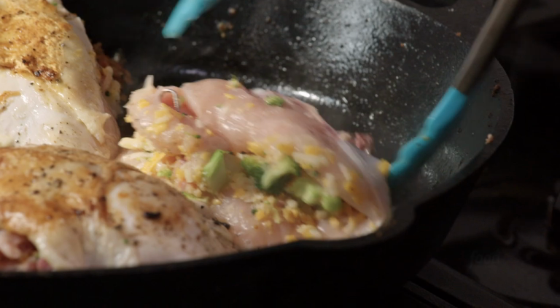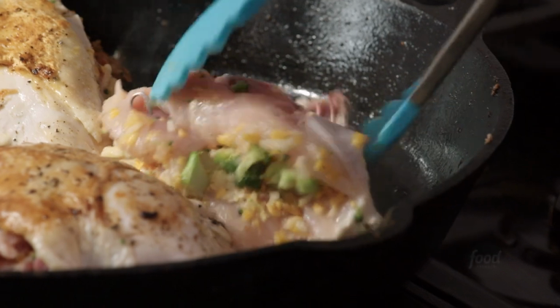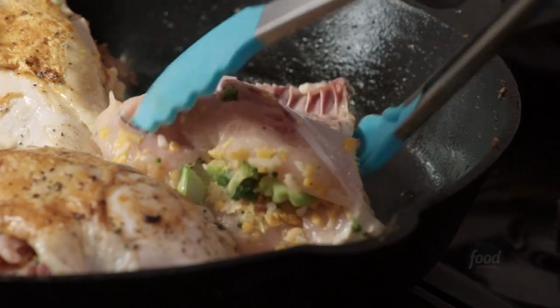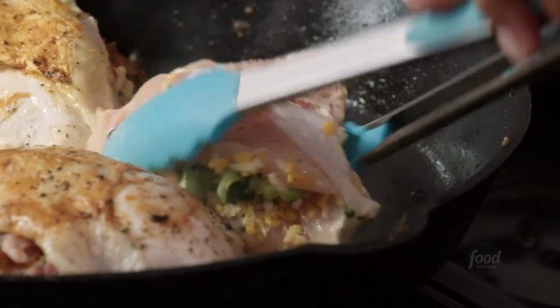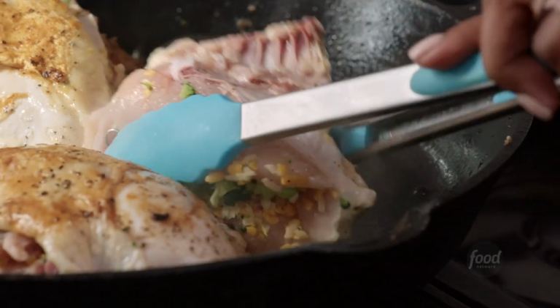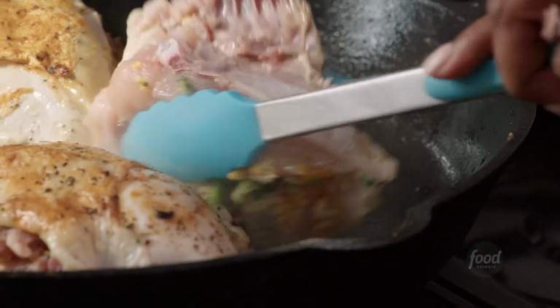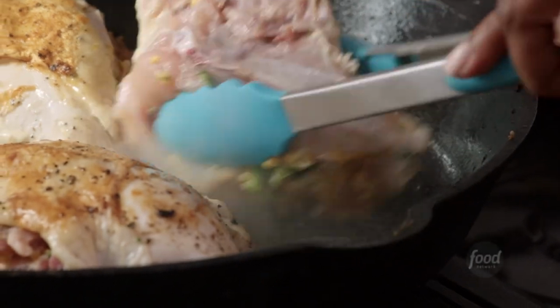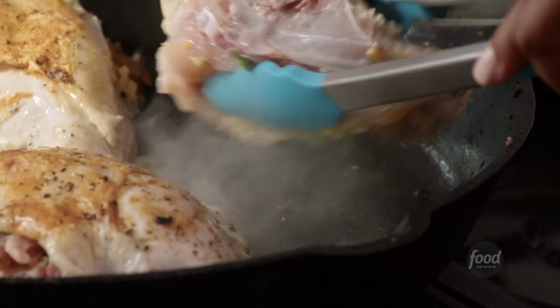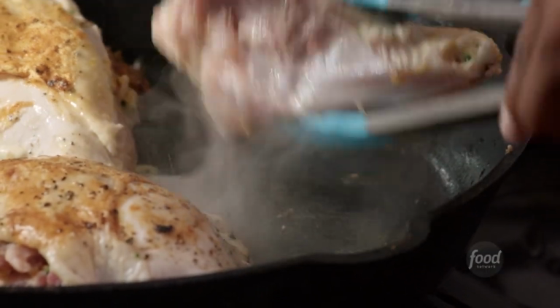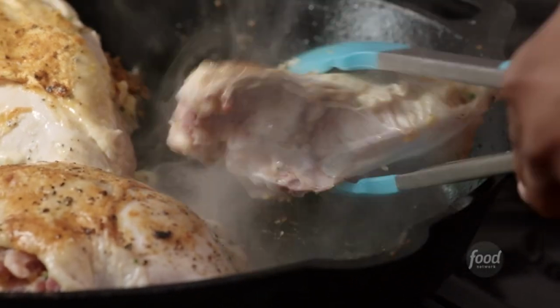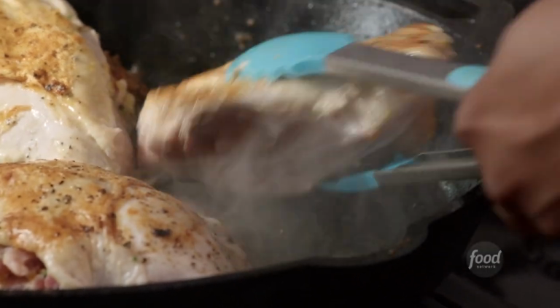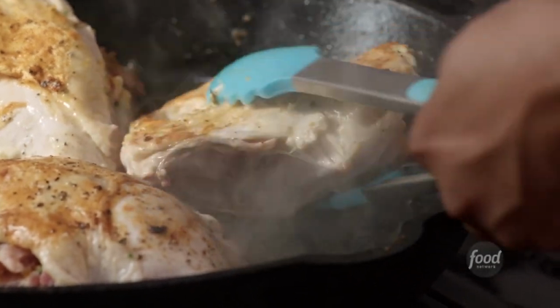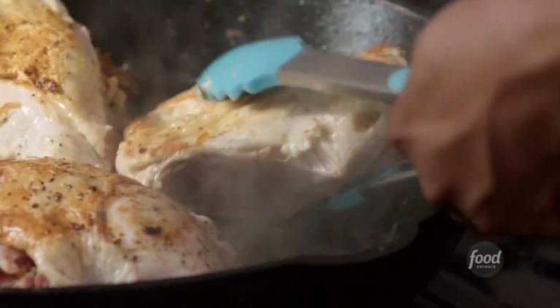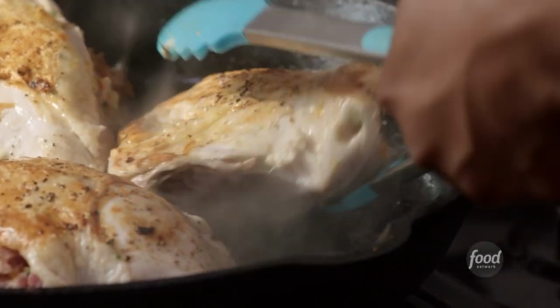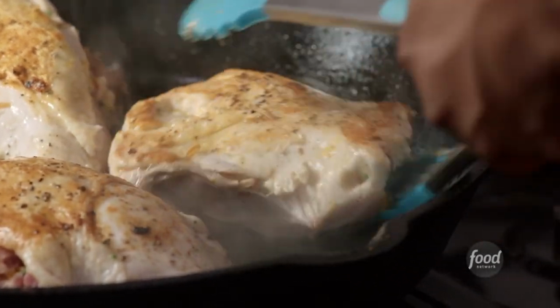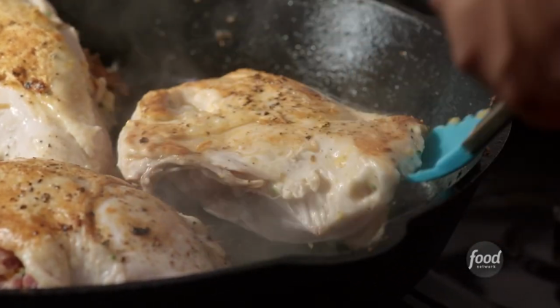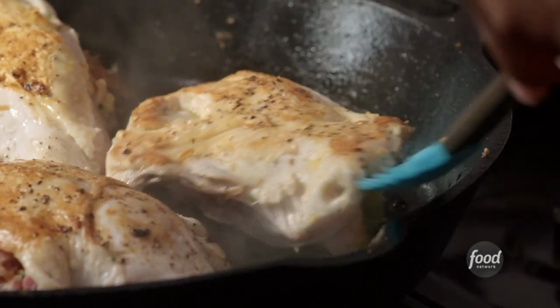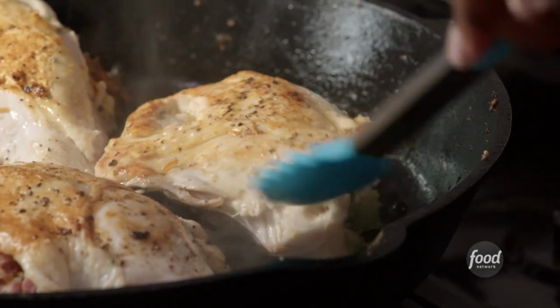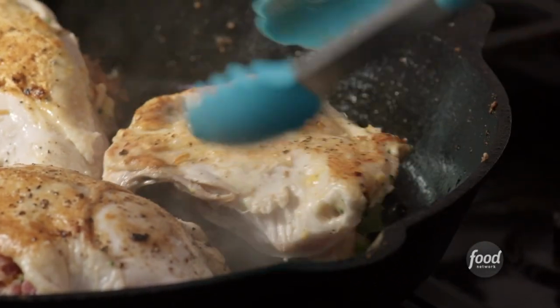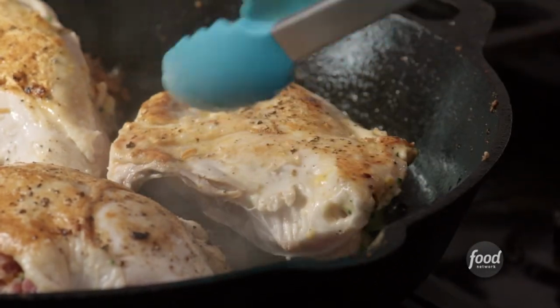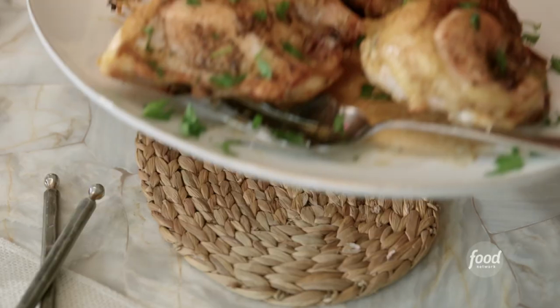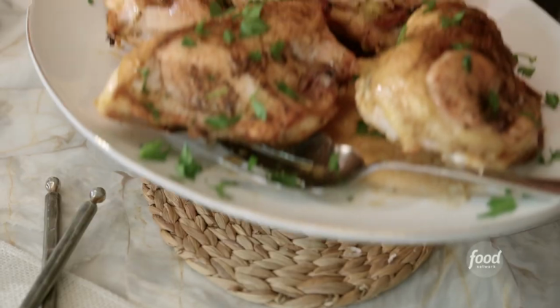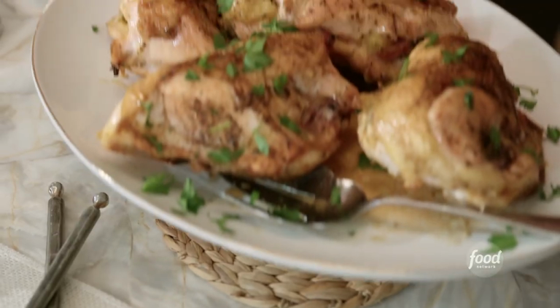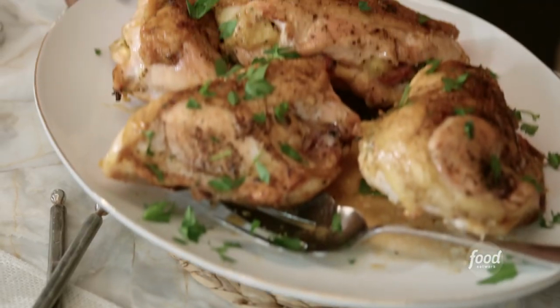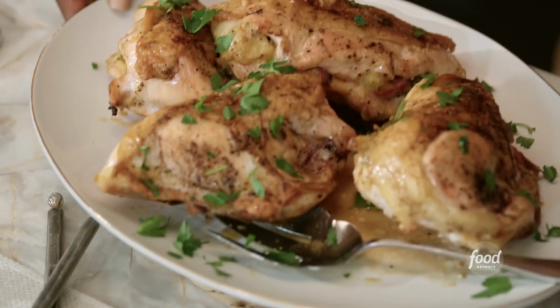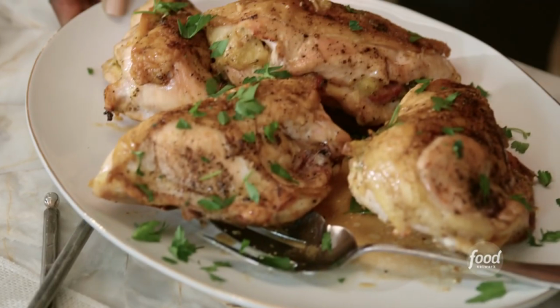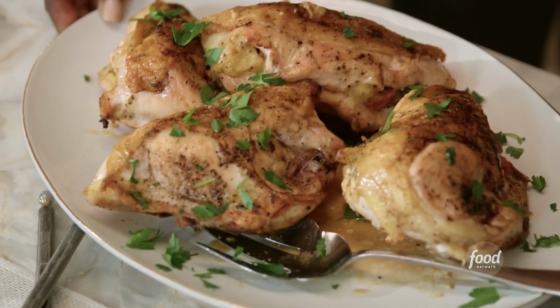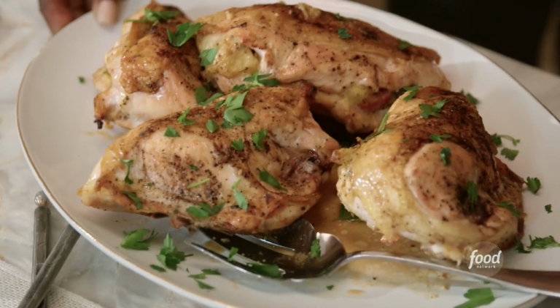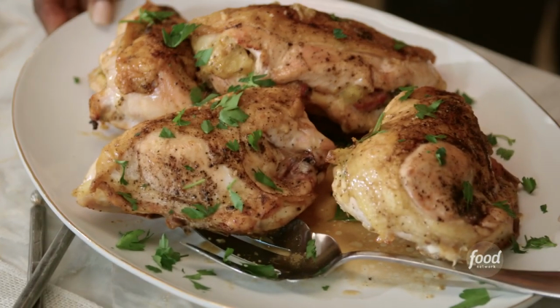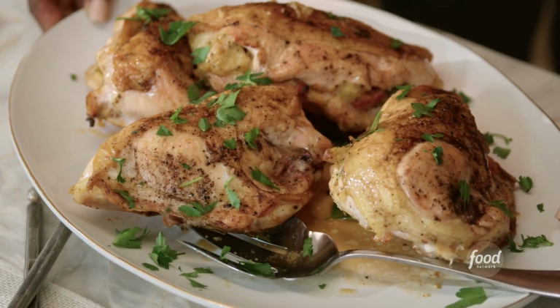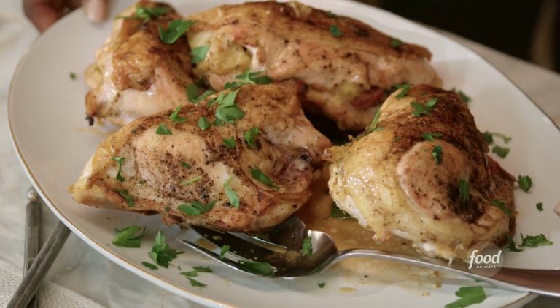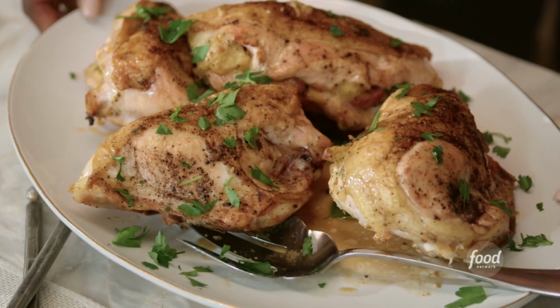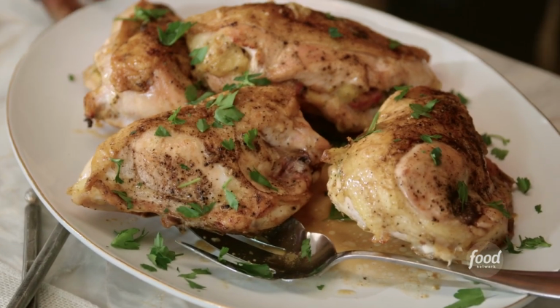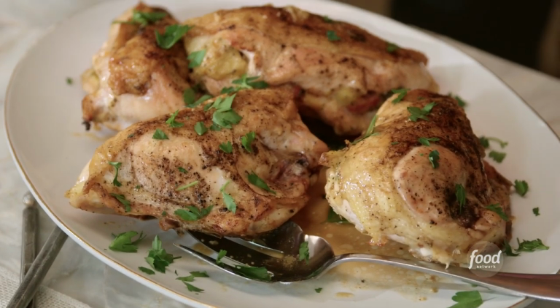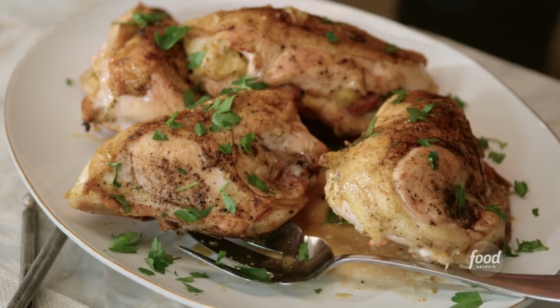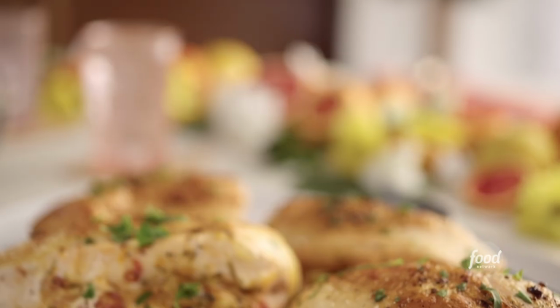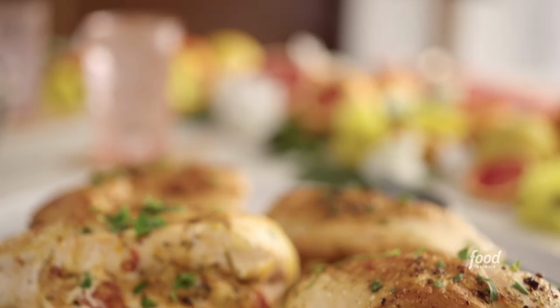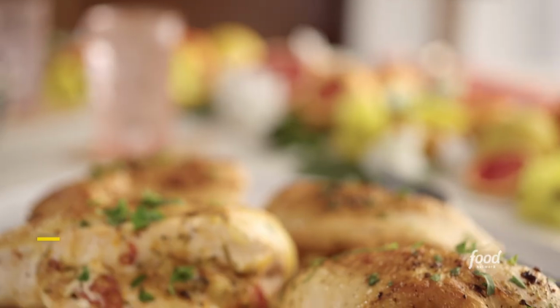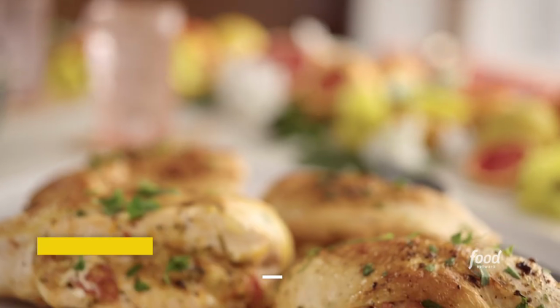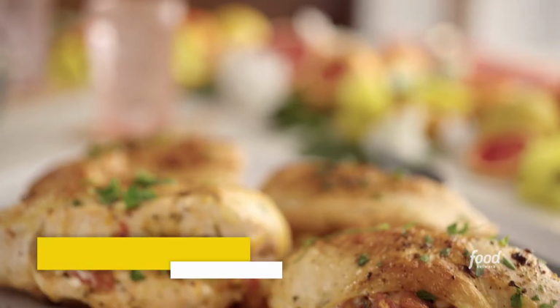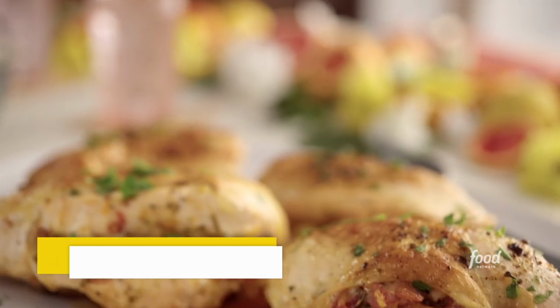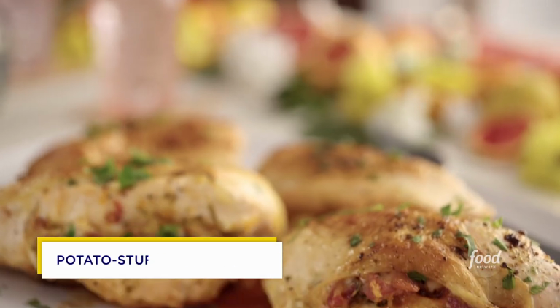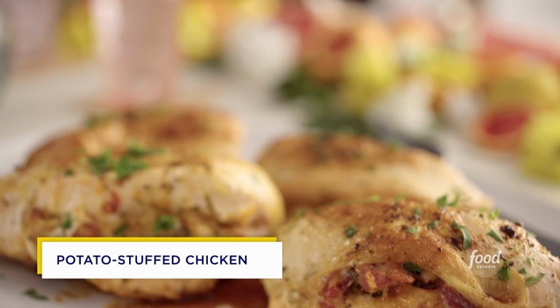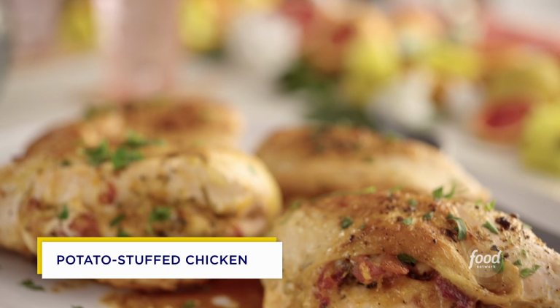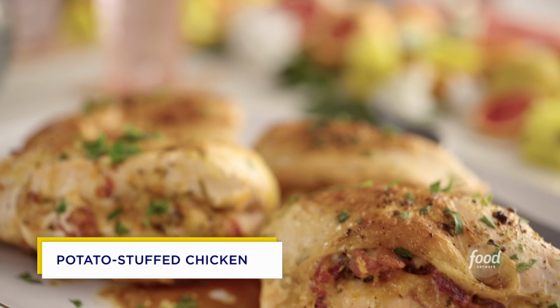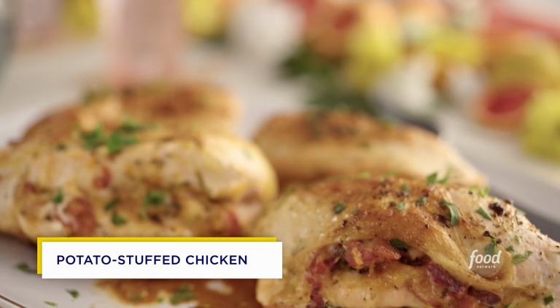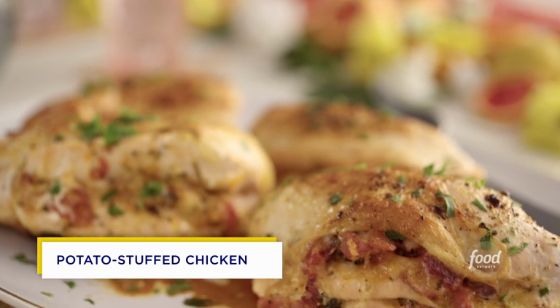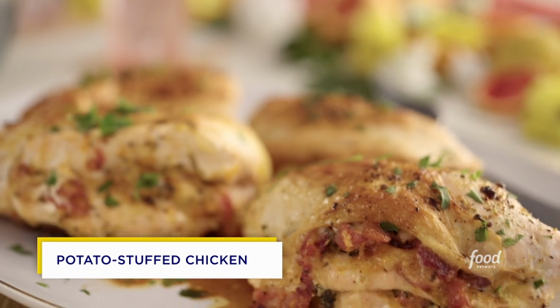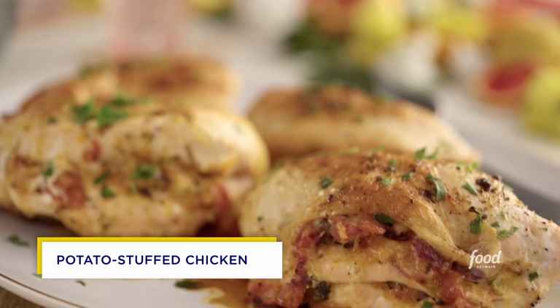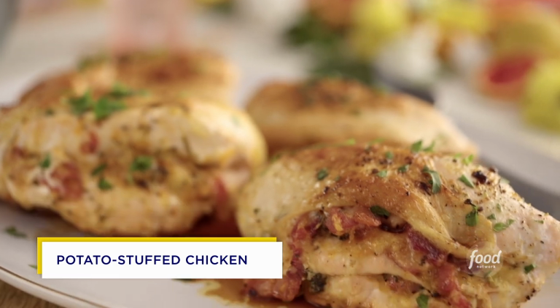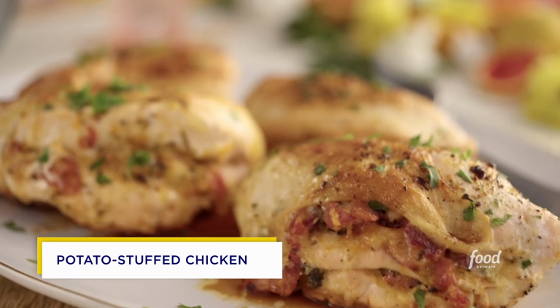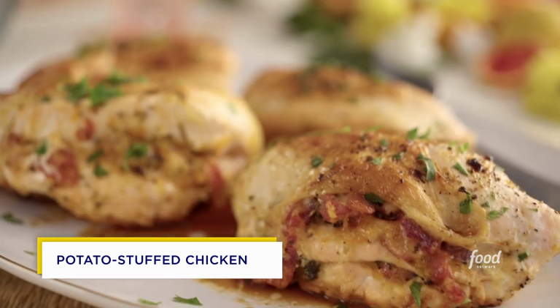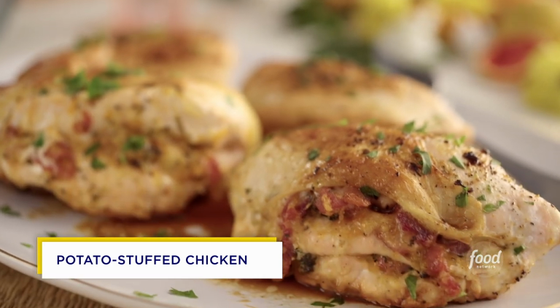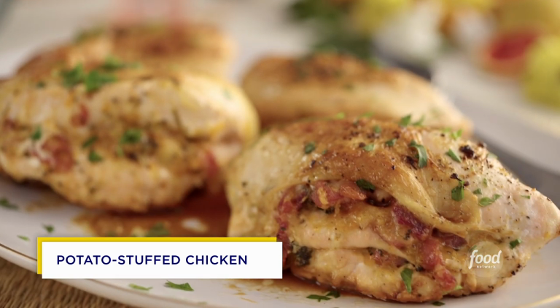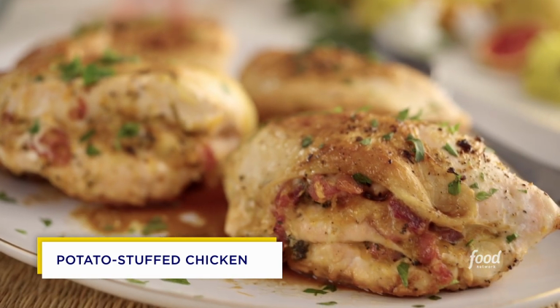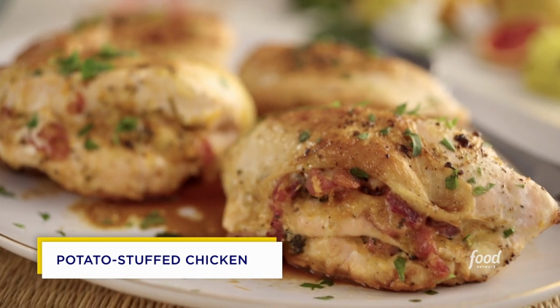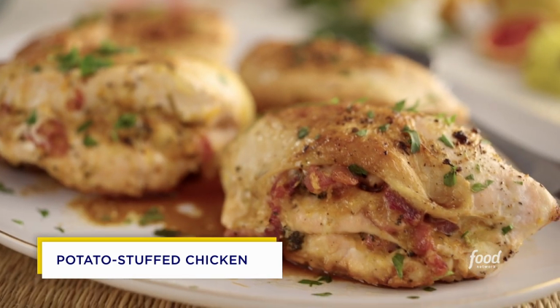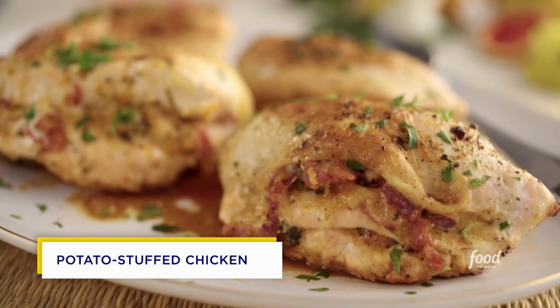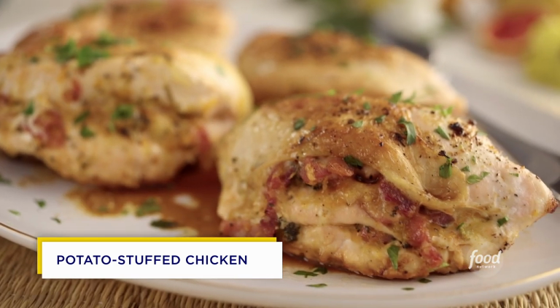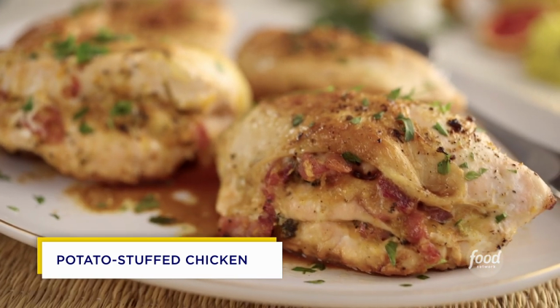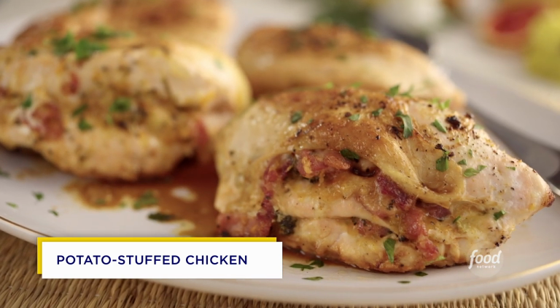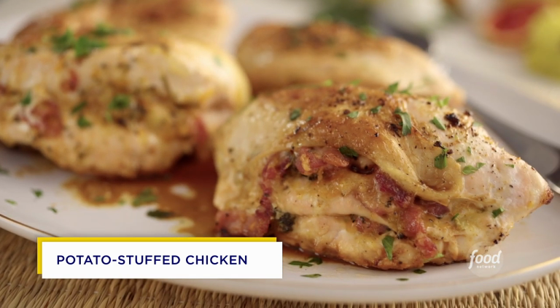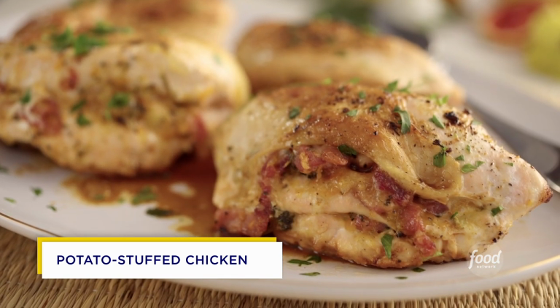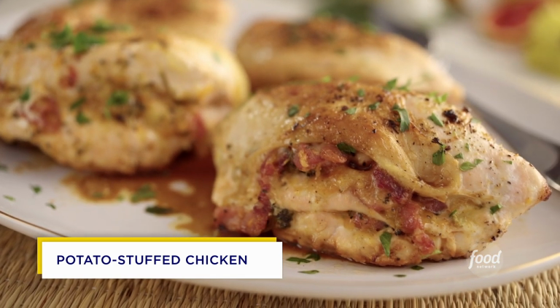This is gonna be some flavorful chicken from the inside out. I'm gonna get started on my potato stuffed chicken.